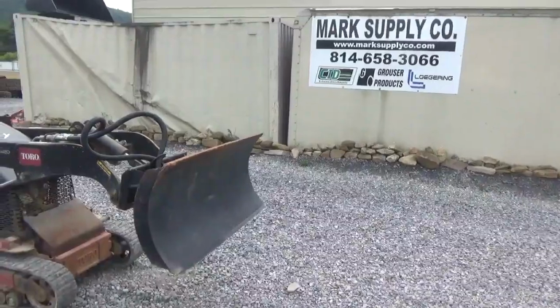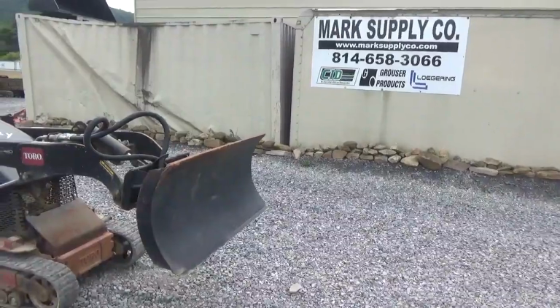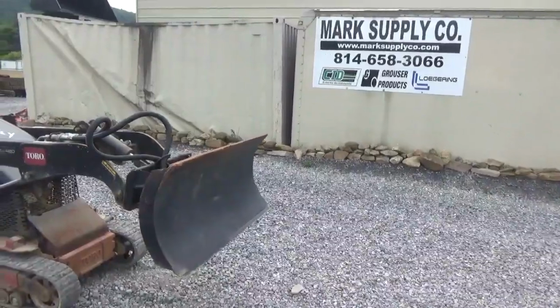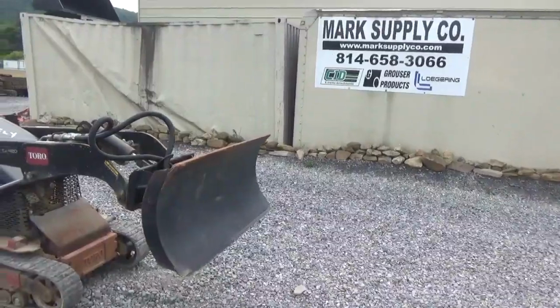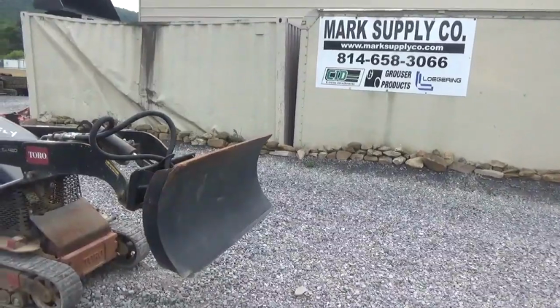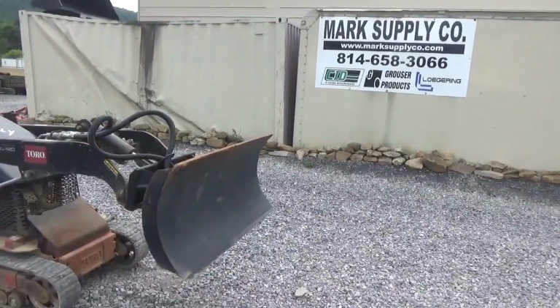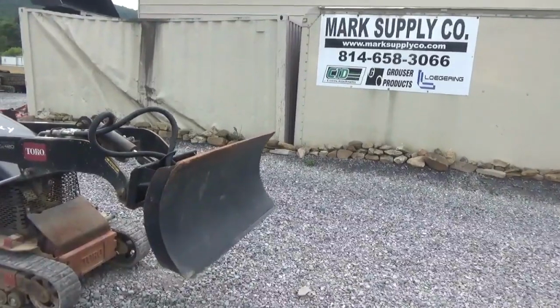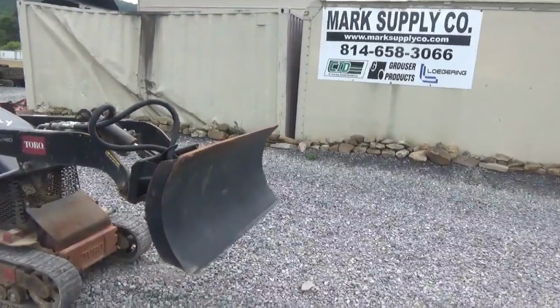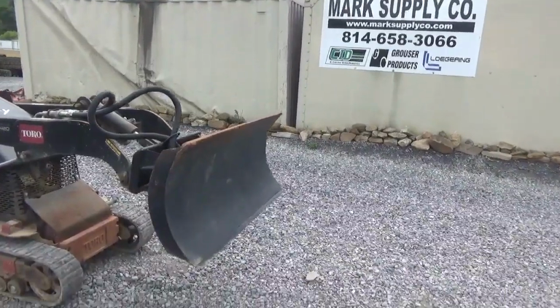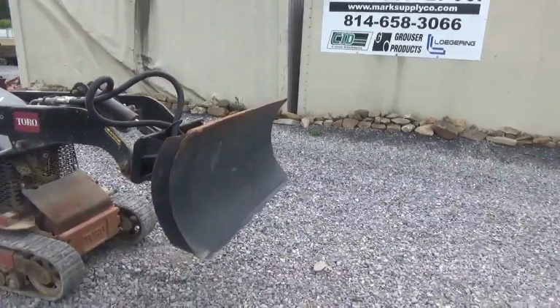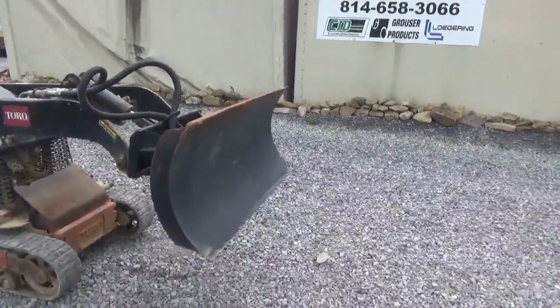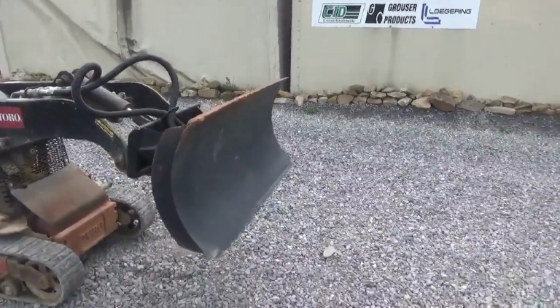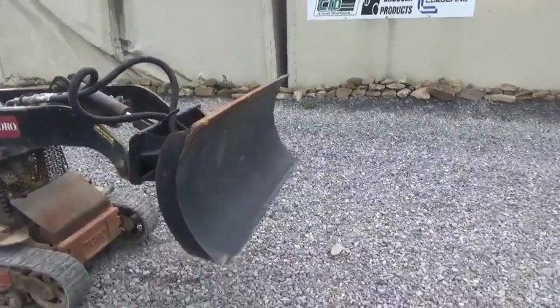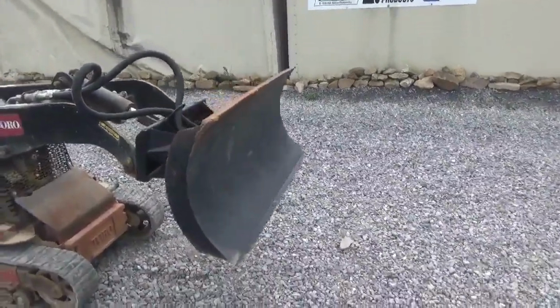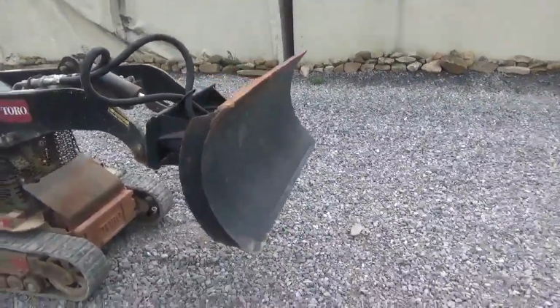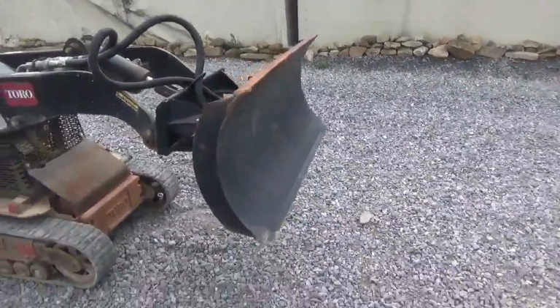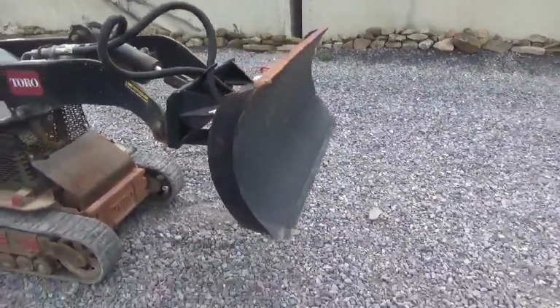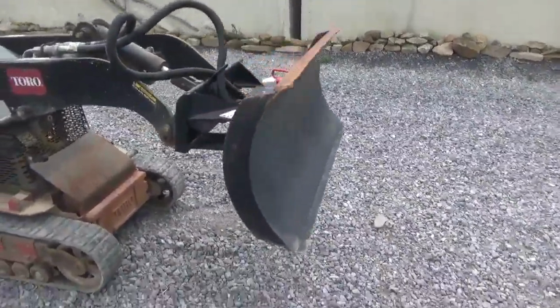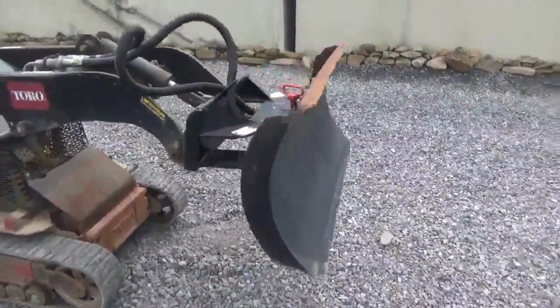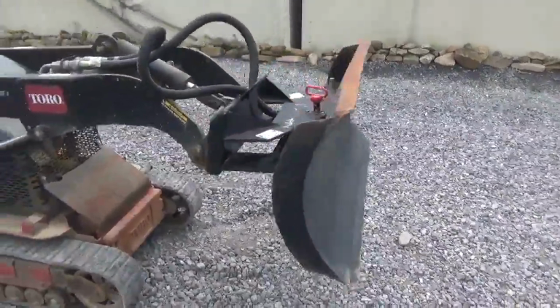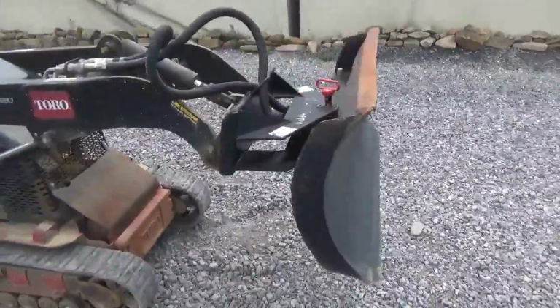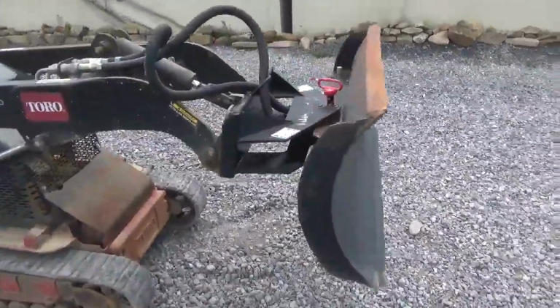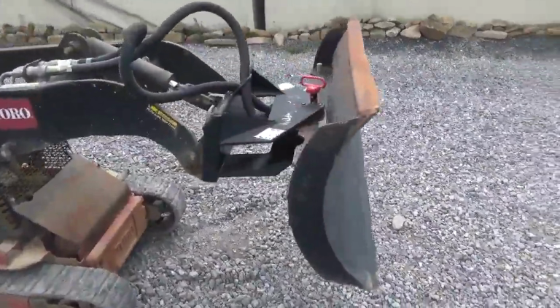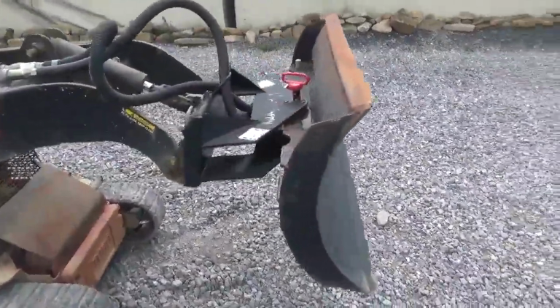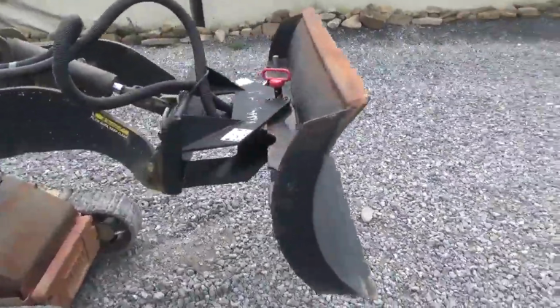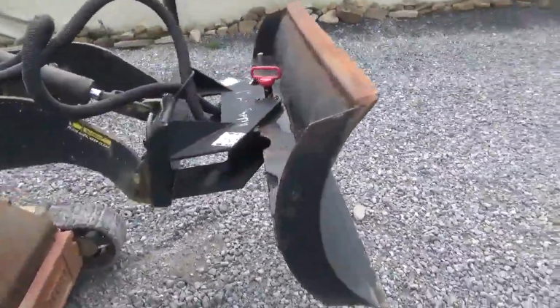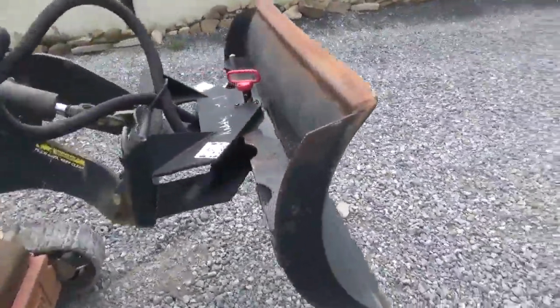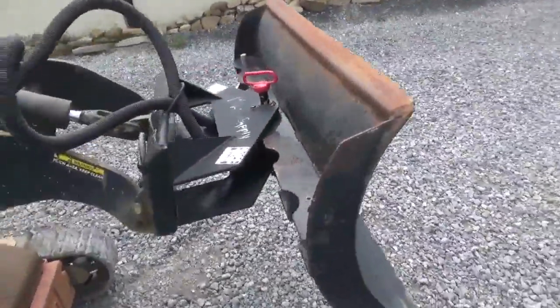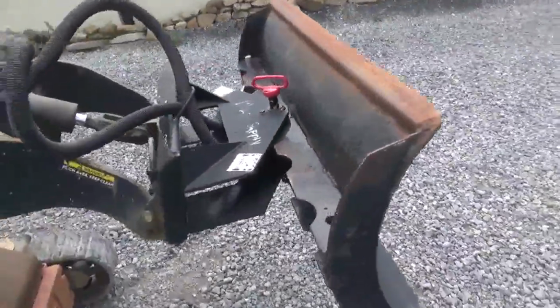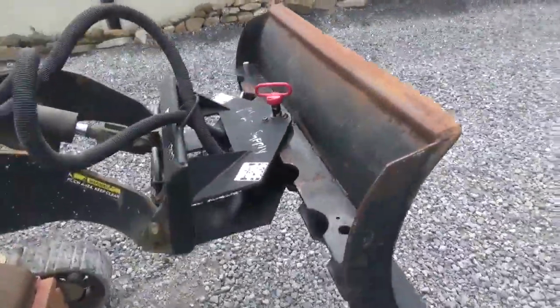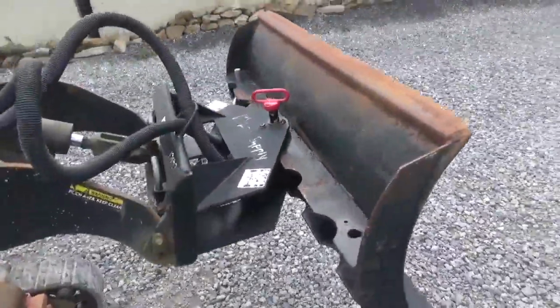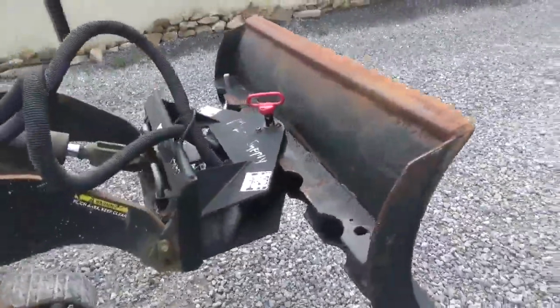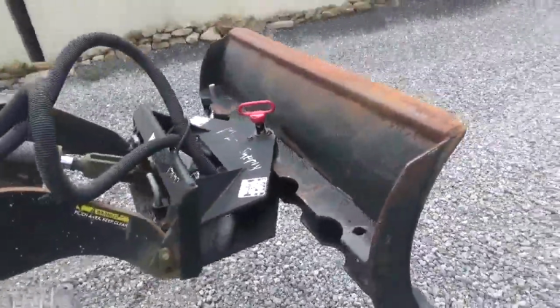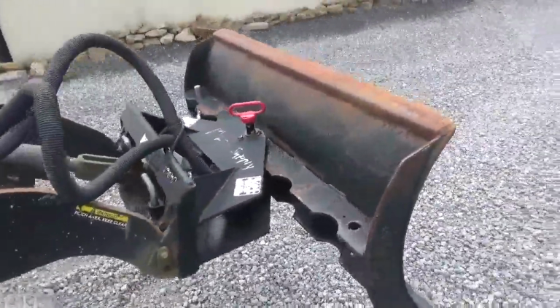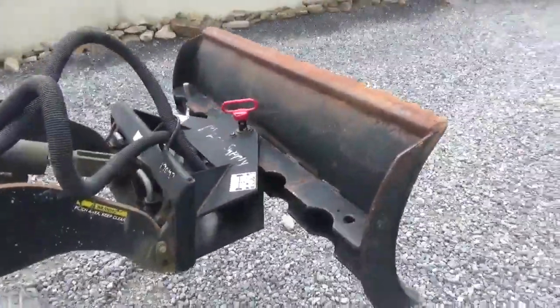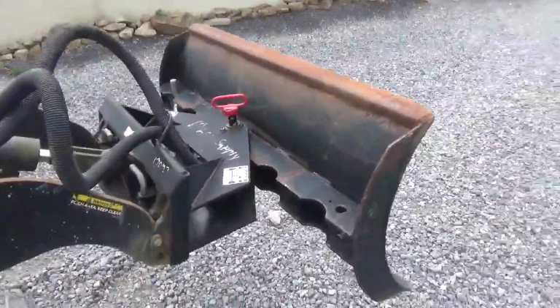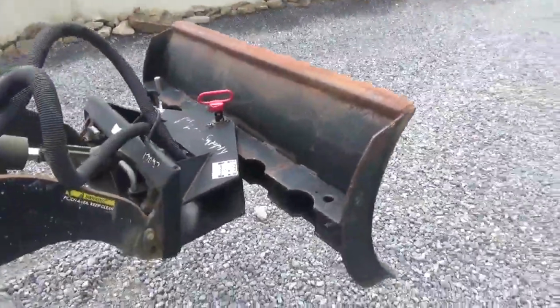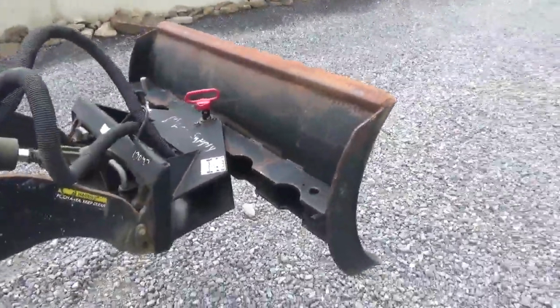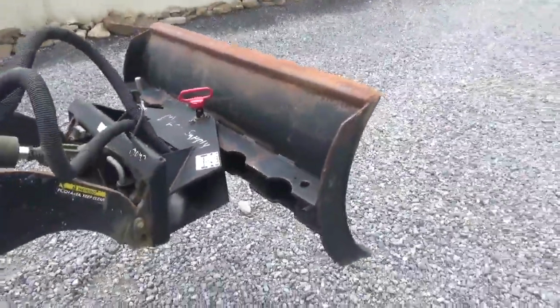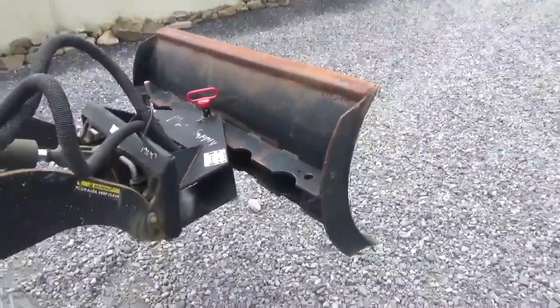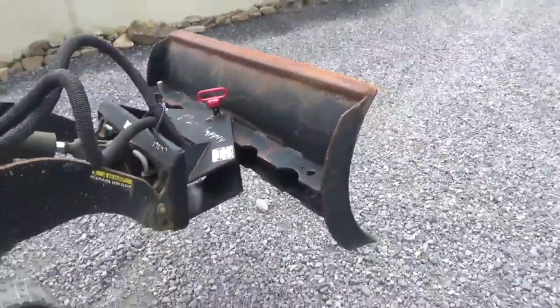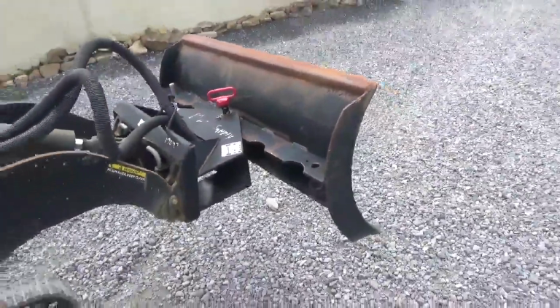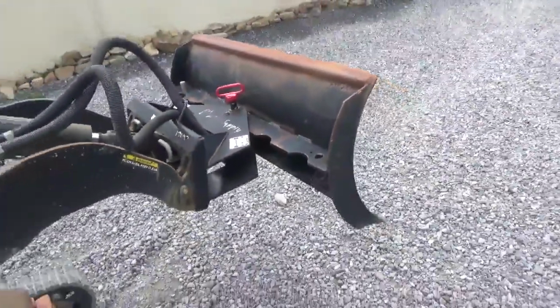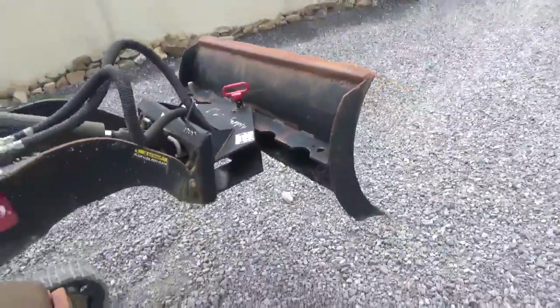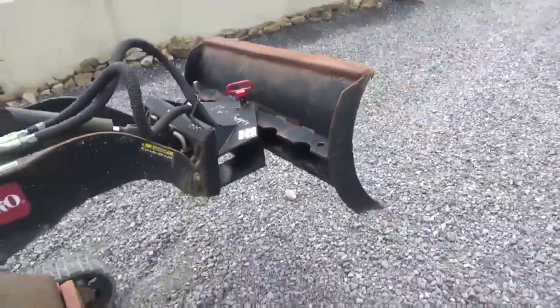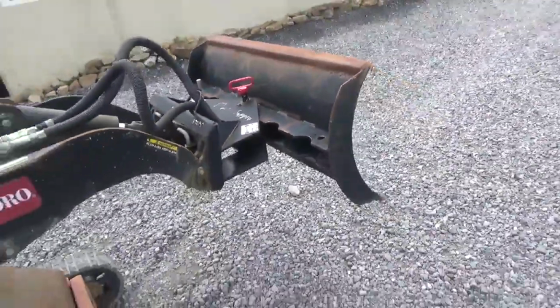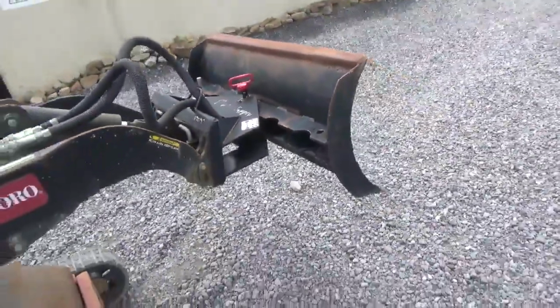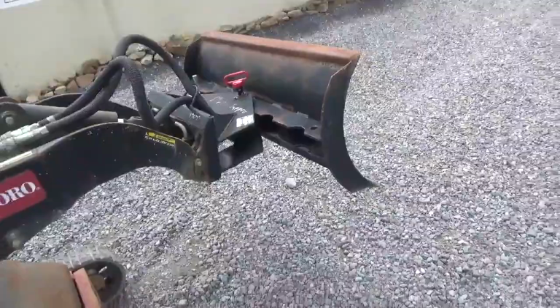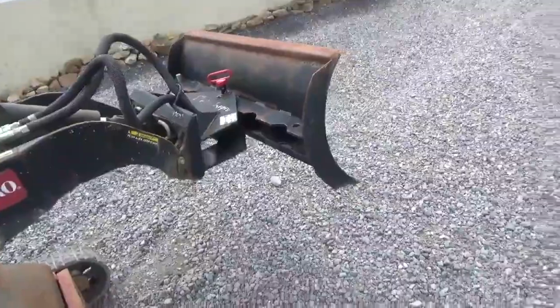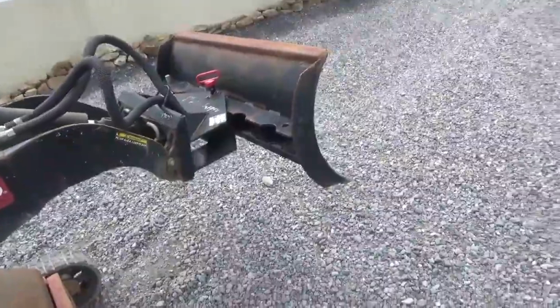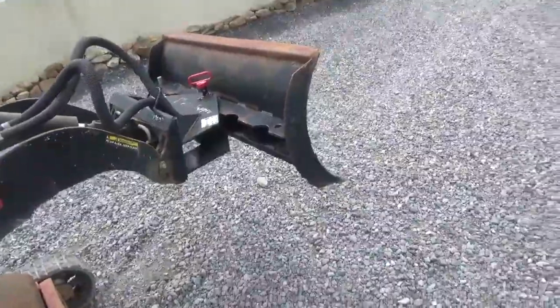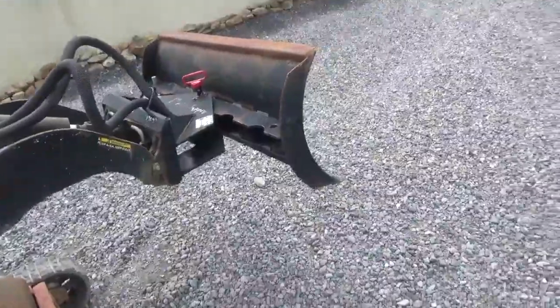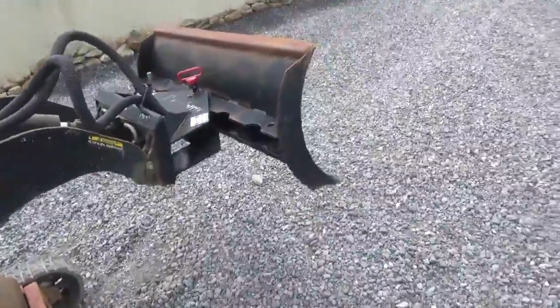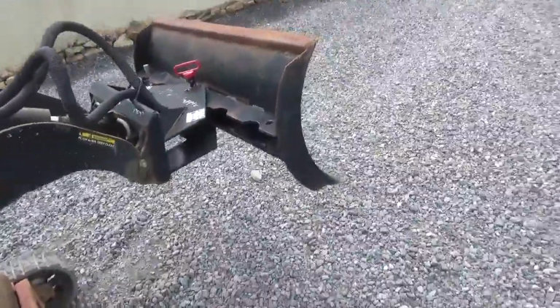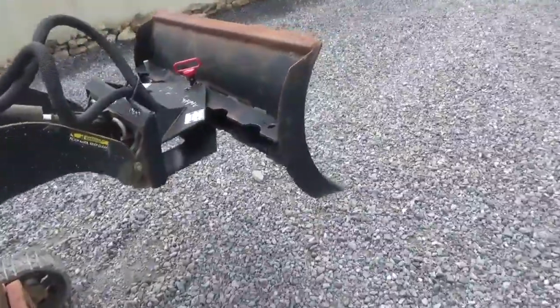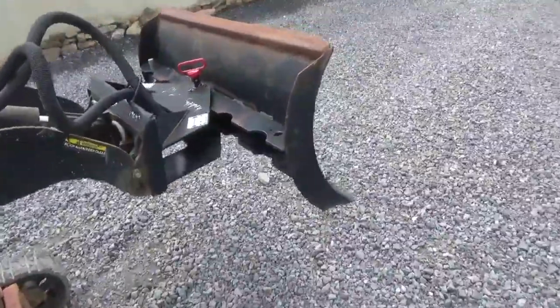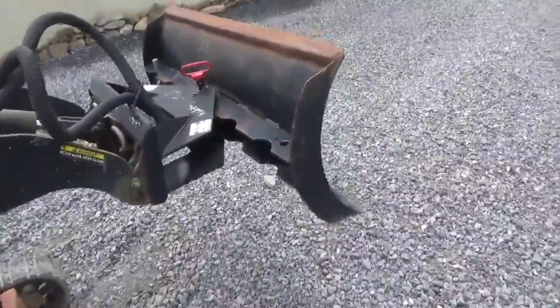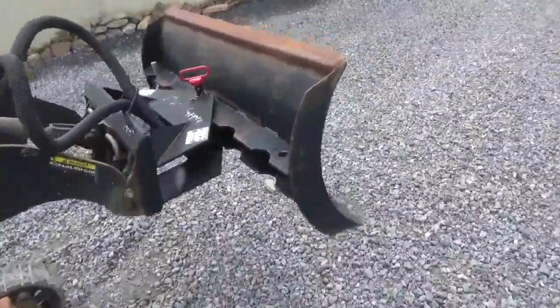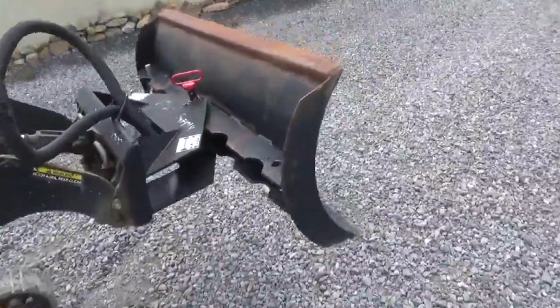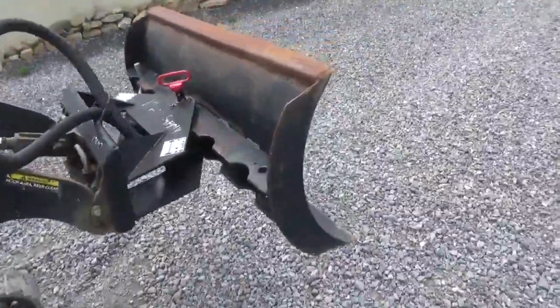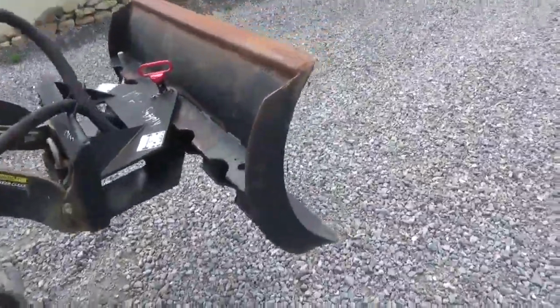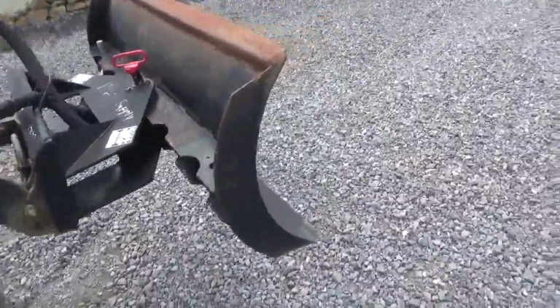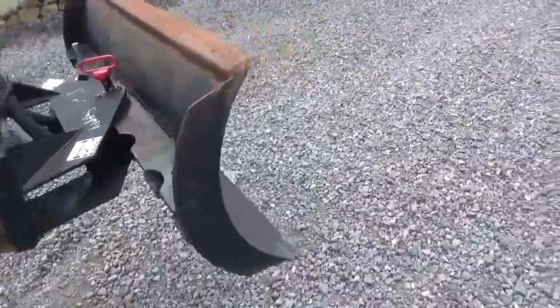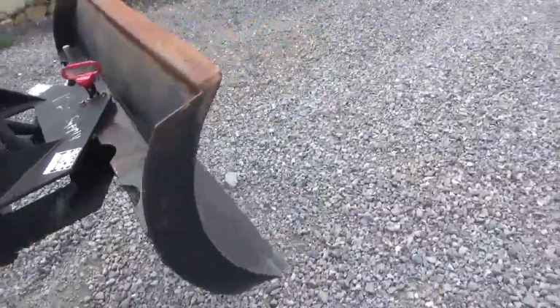Hi guys, Nick Mayer today from Market Supply, coming to have for you an OEM Toro Dingo mini skid steer dozer blade.